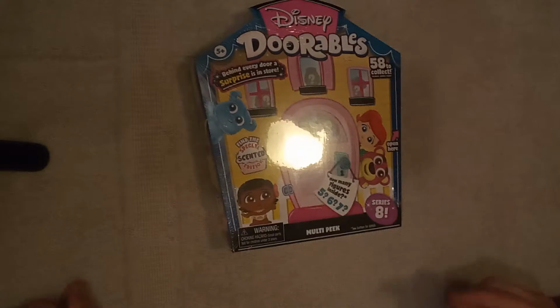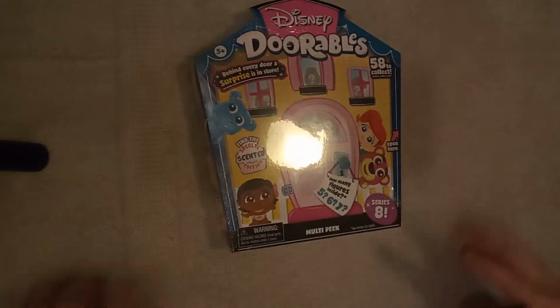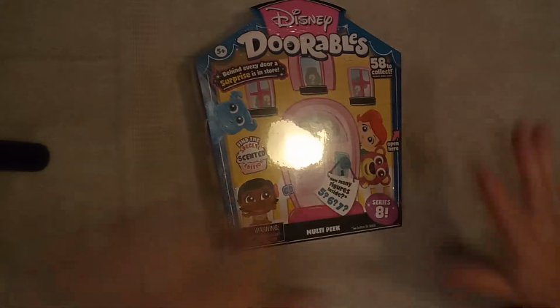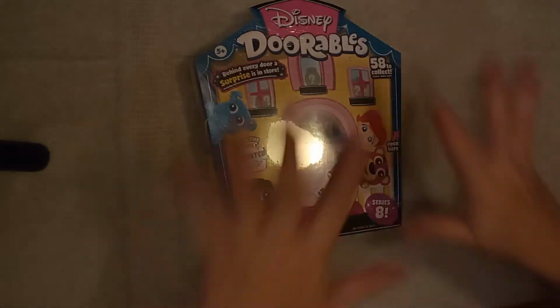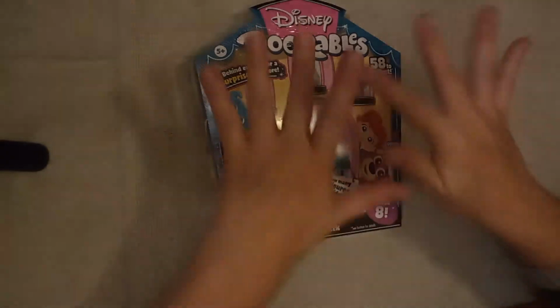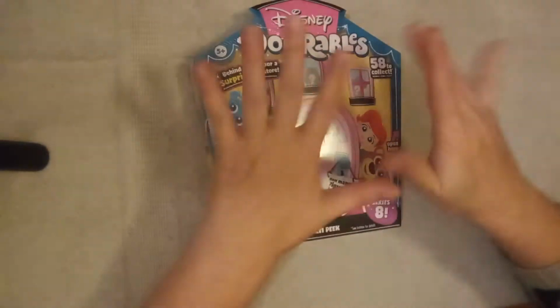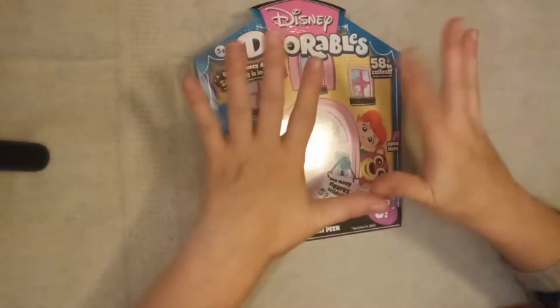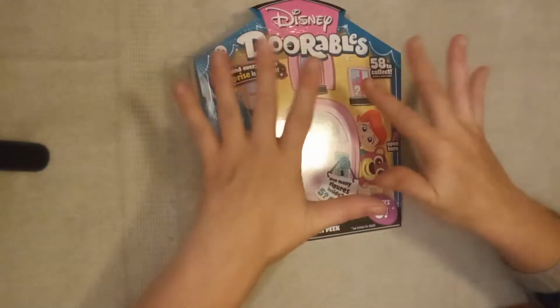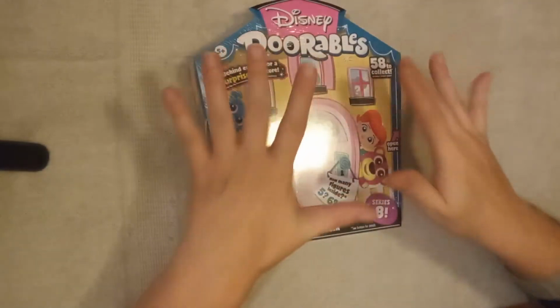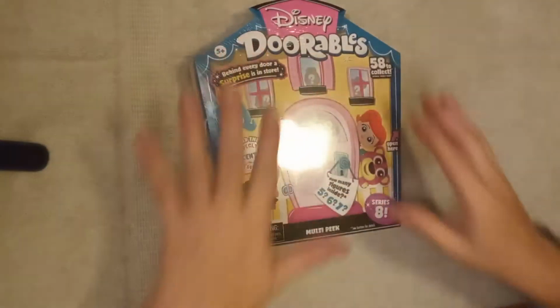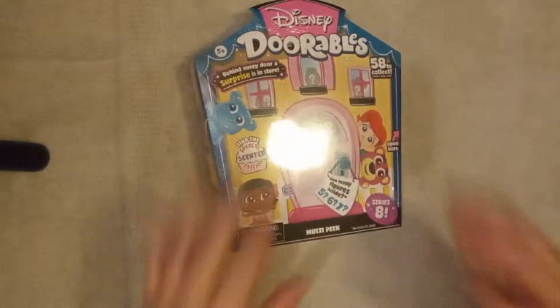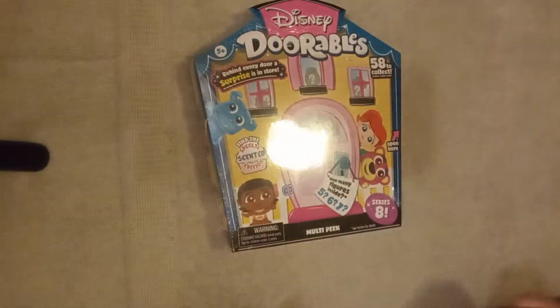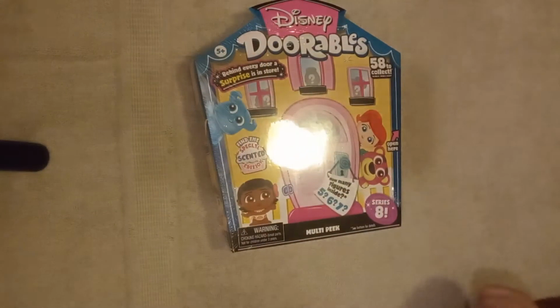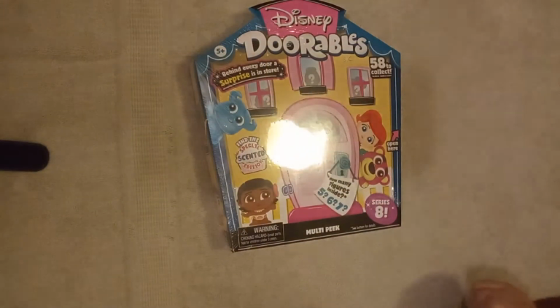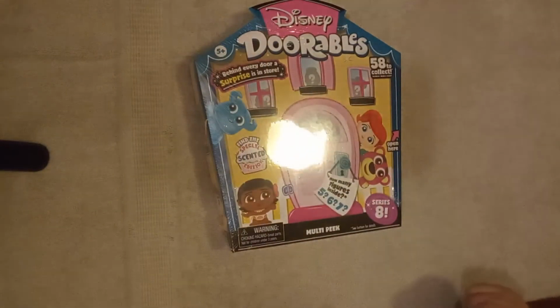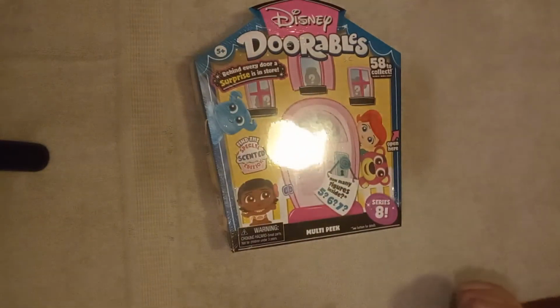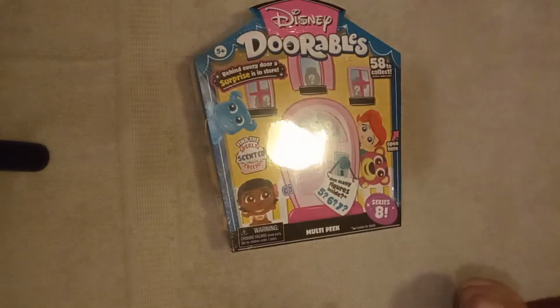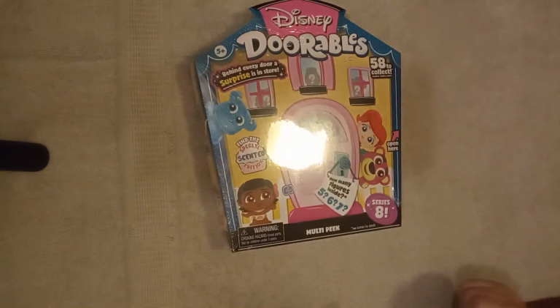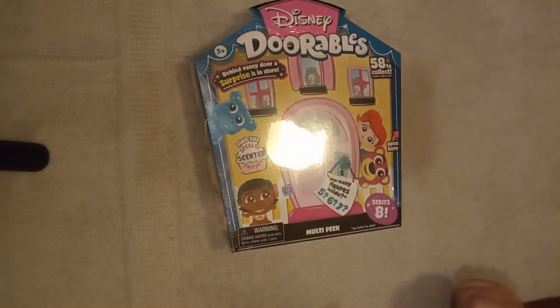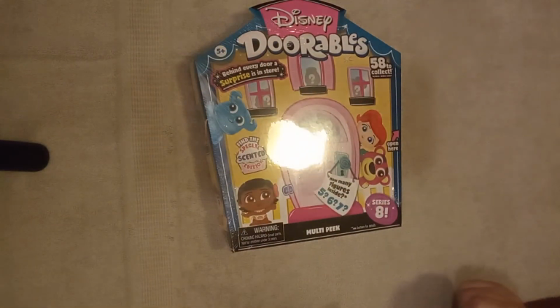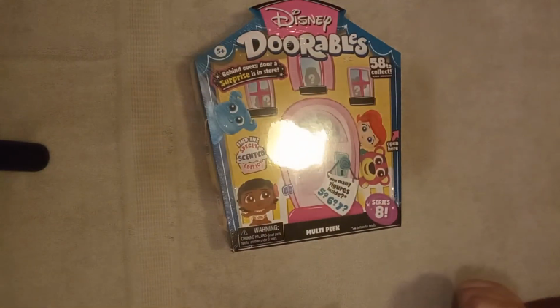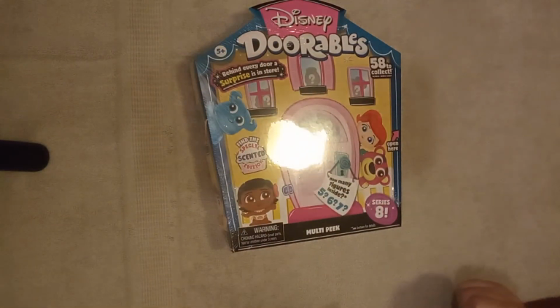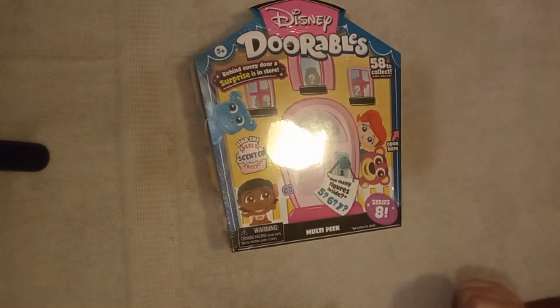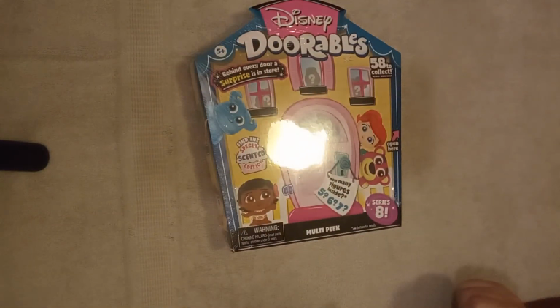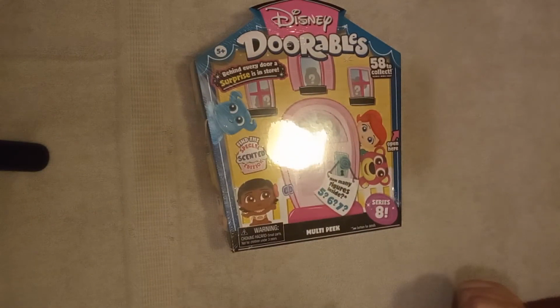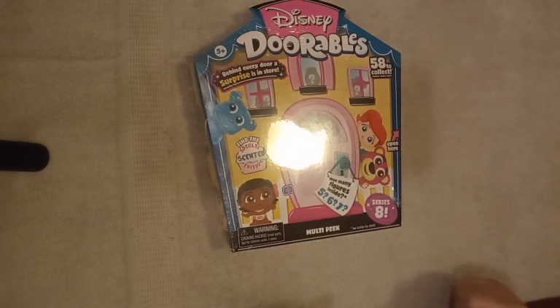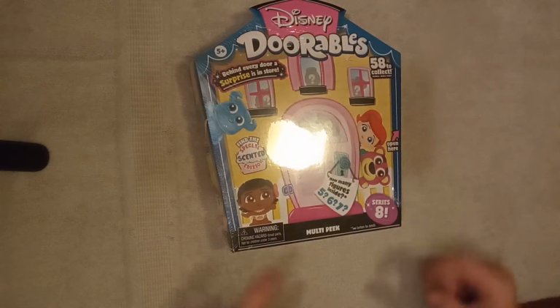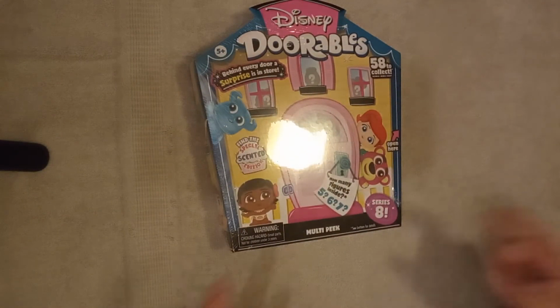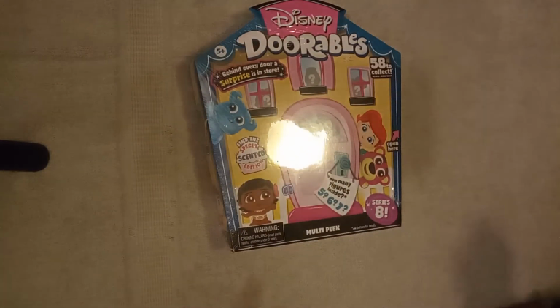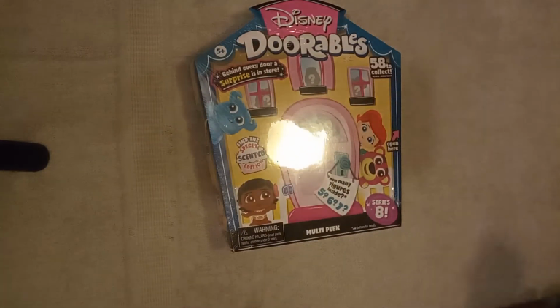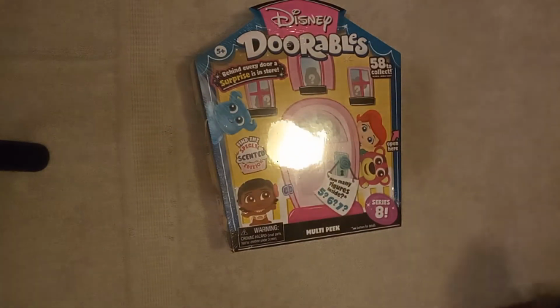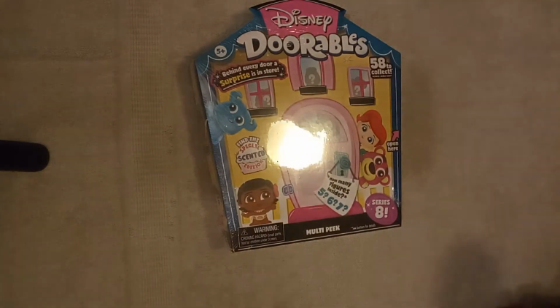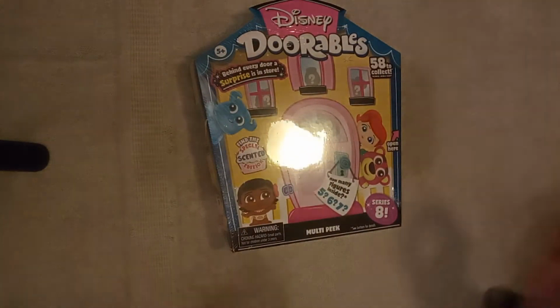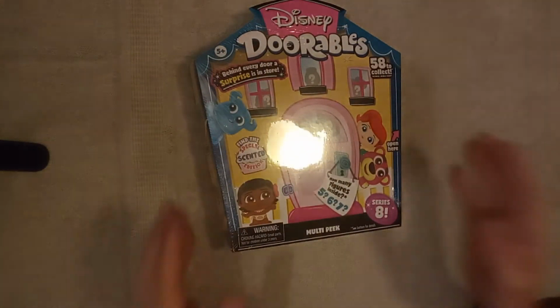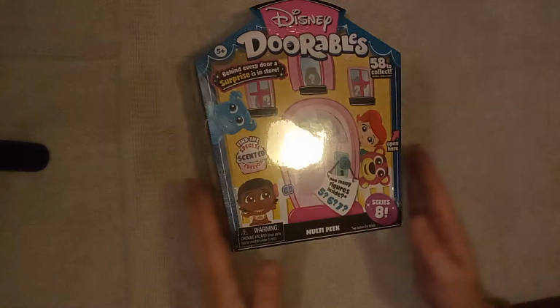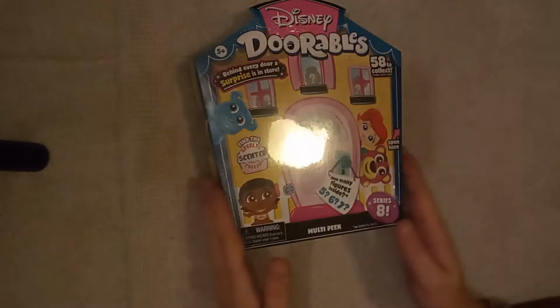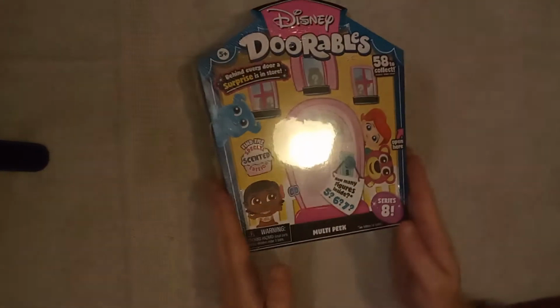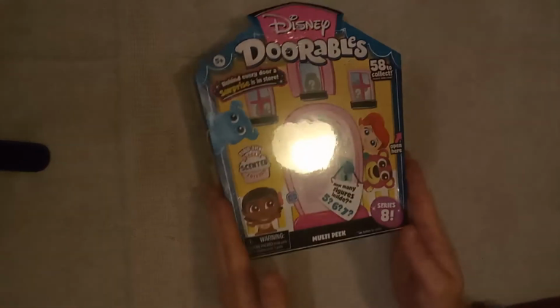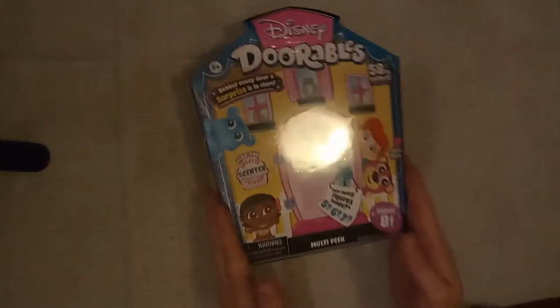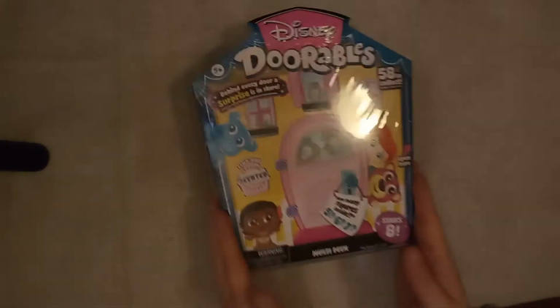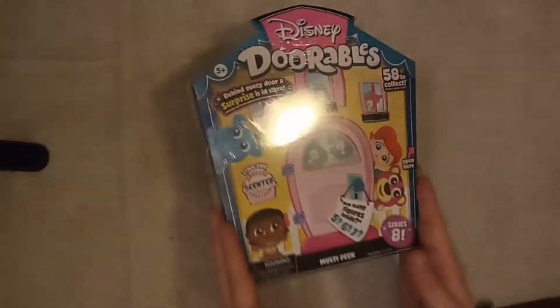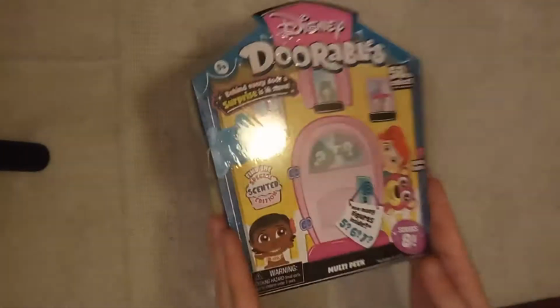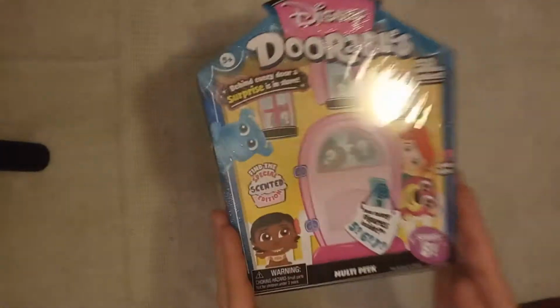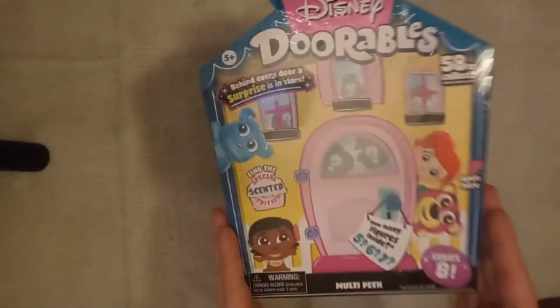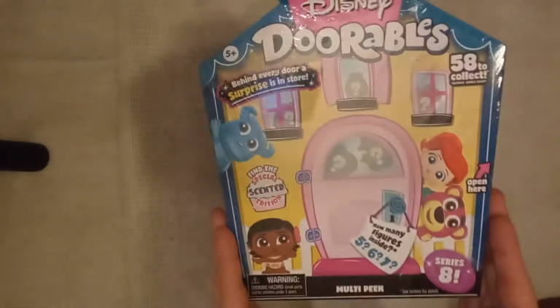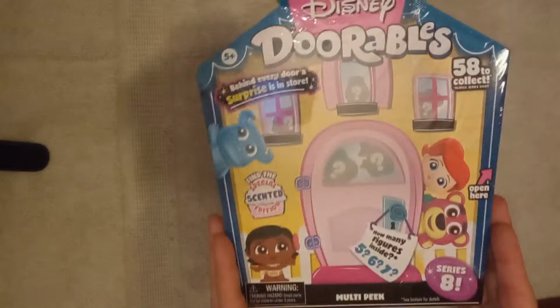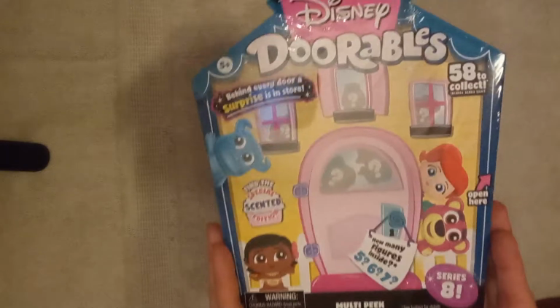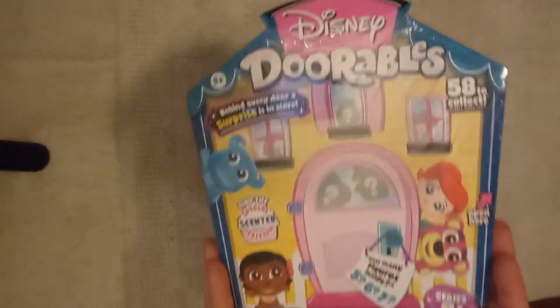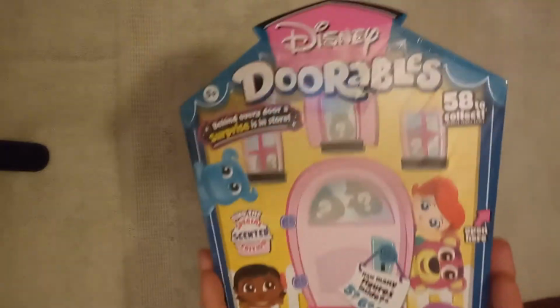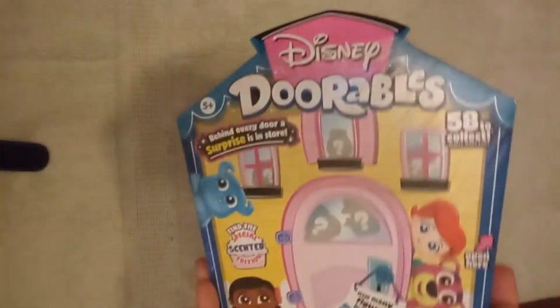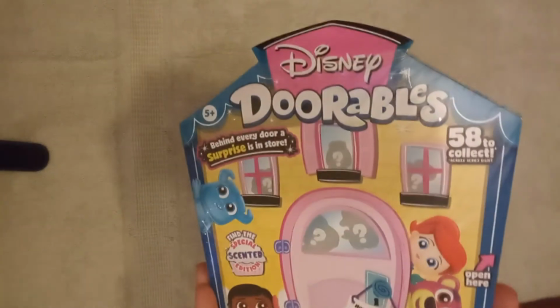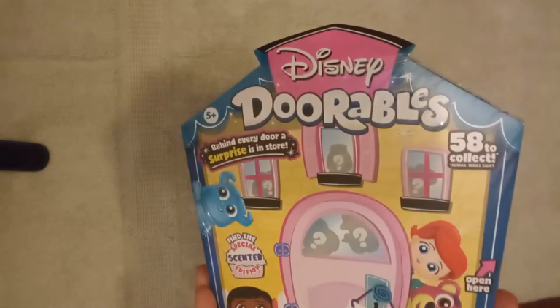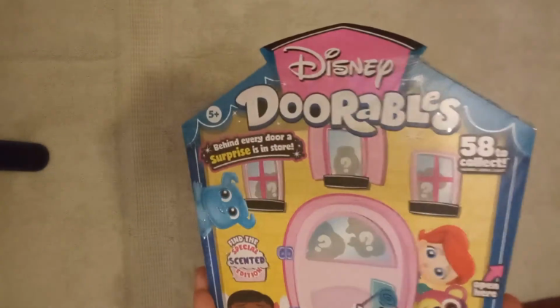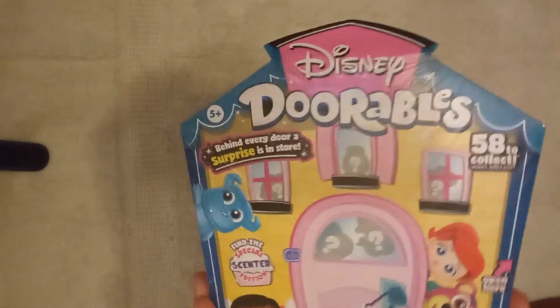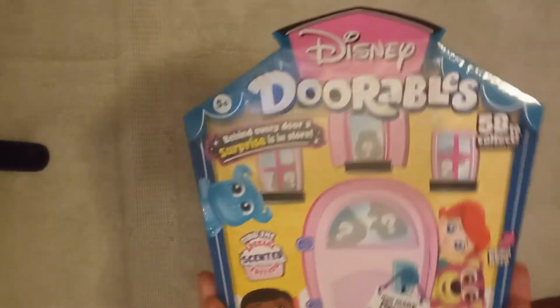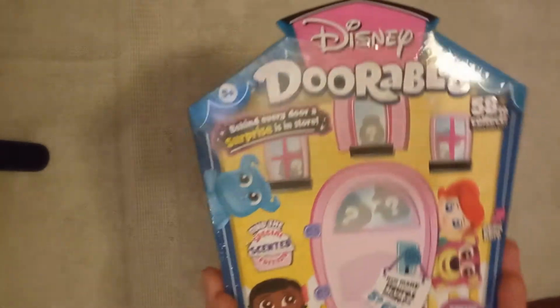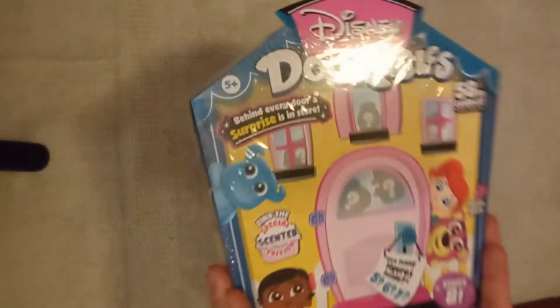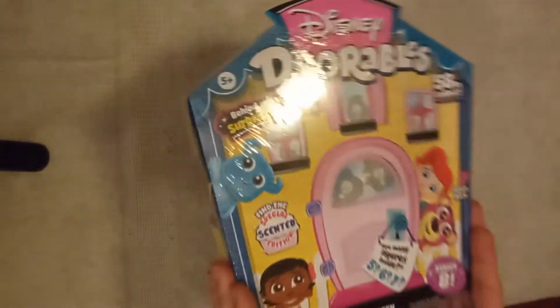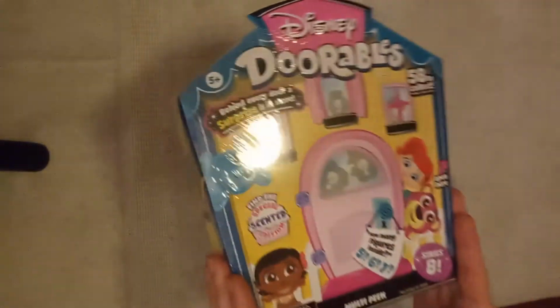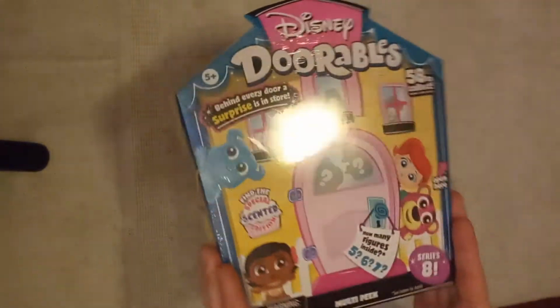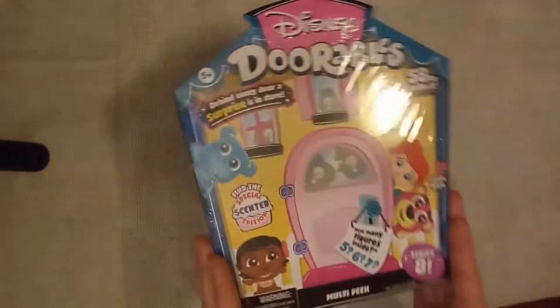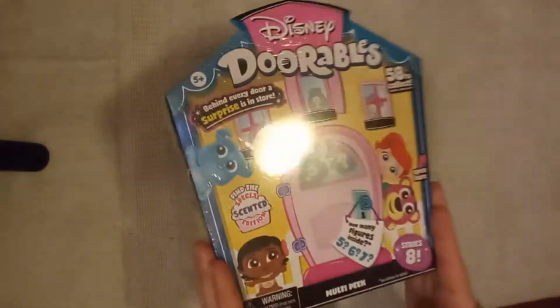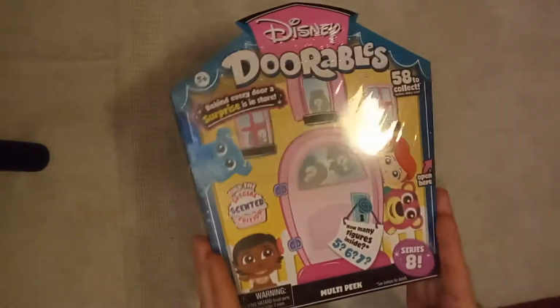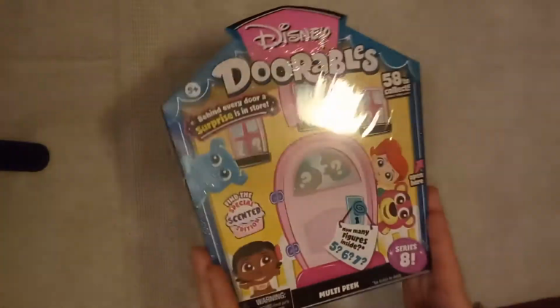Hey guys, welcome to another Mom's Toy Review. Today we have Disney Doorables — we're unboxing.